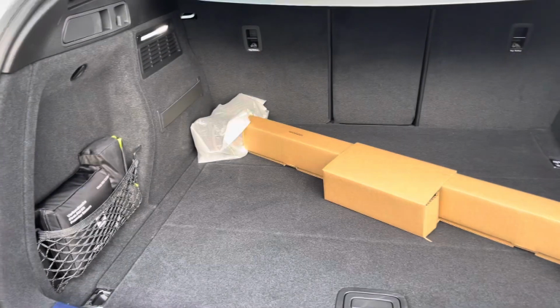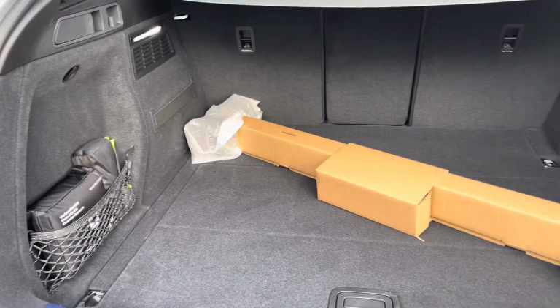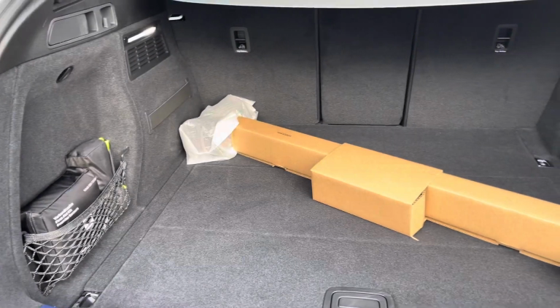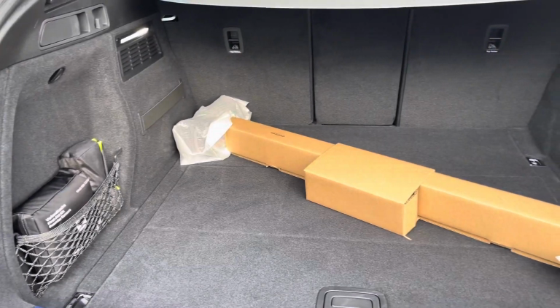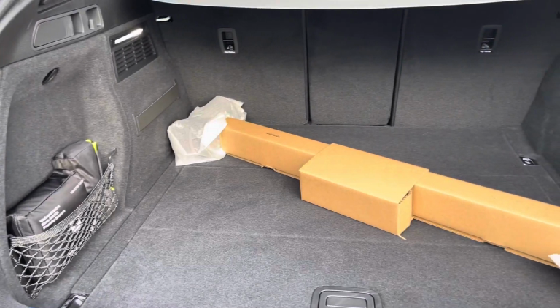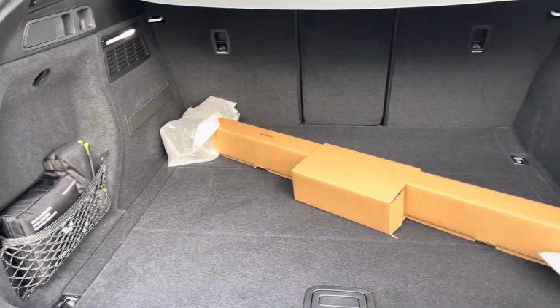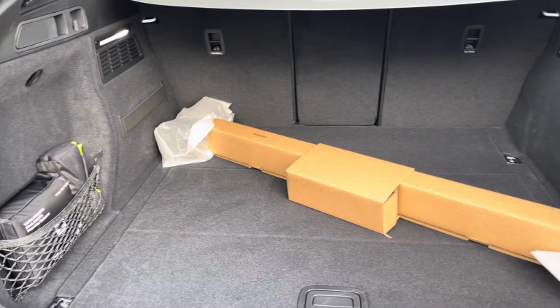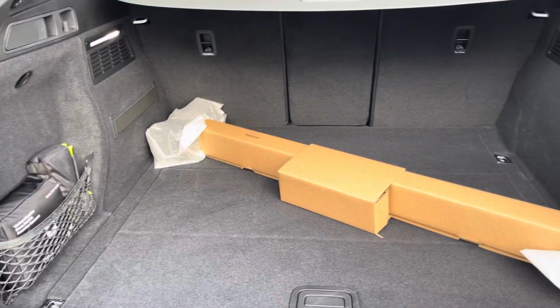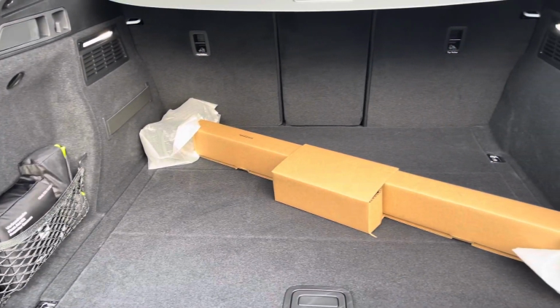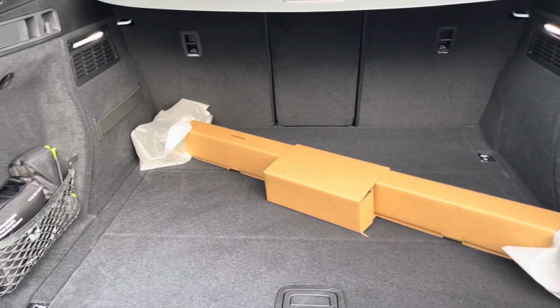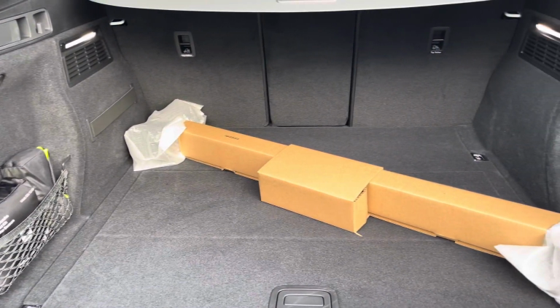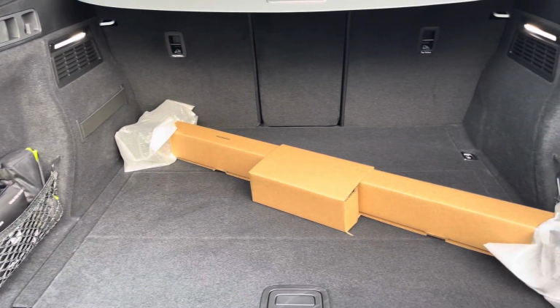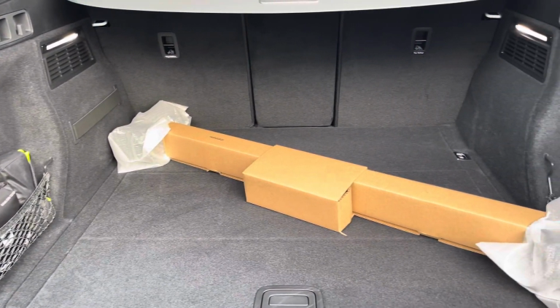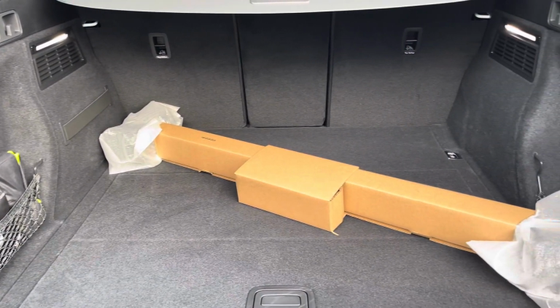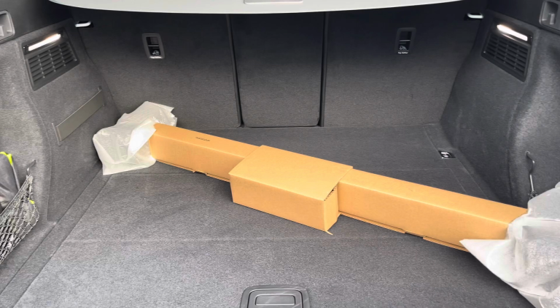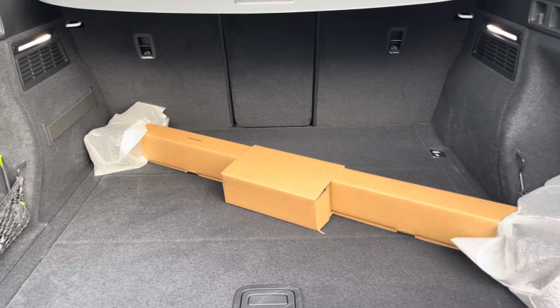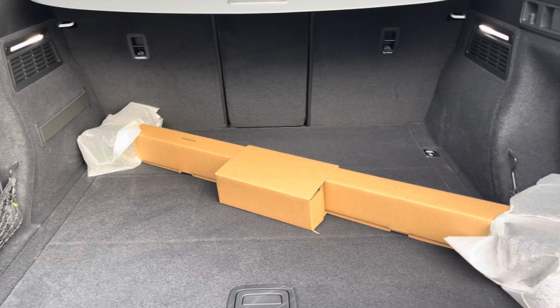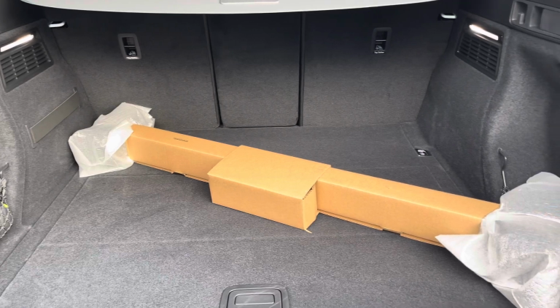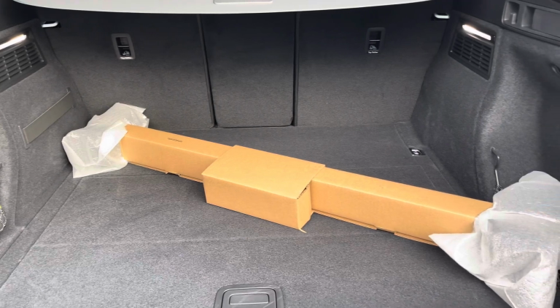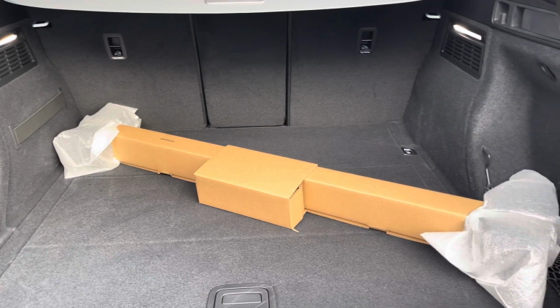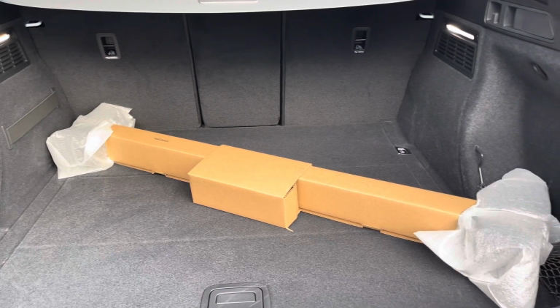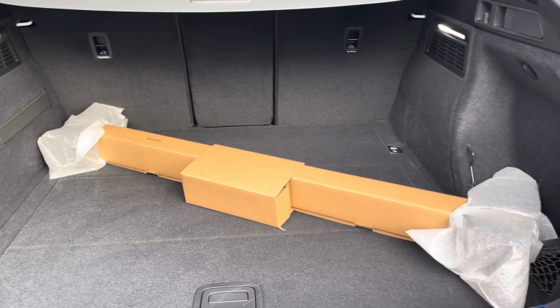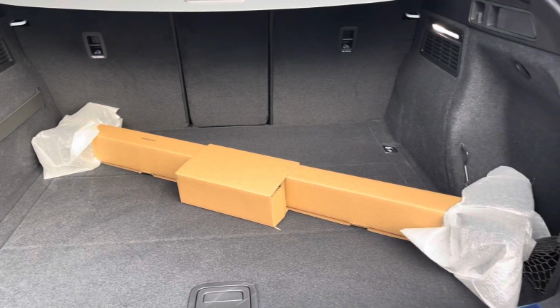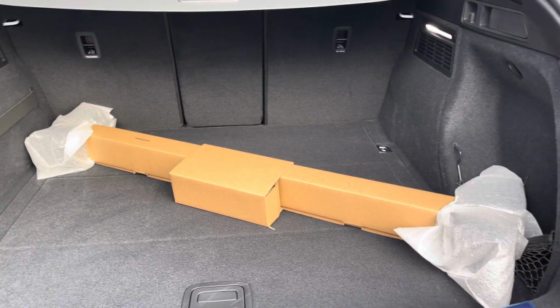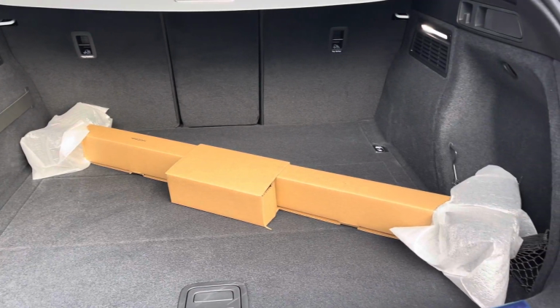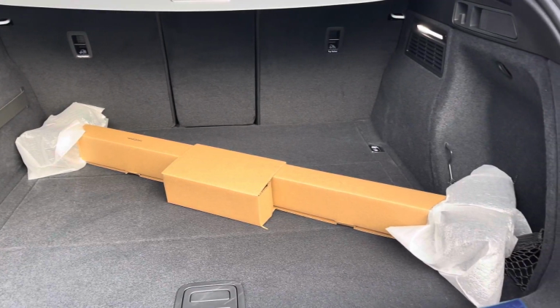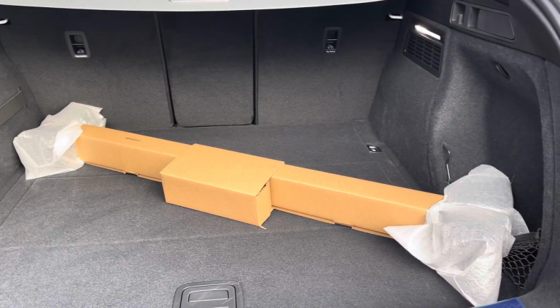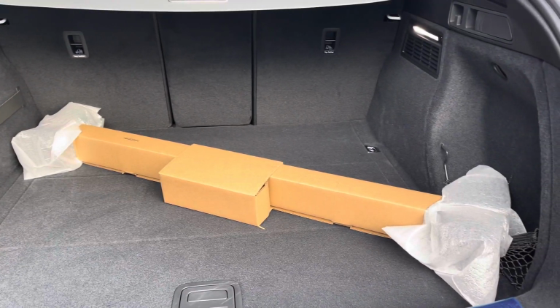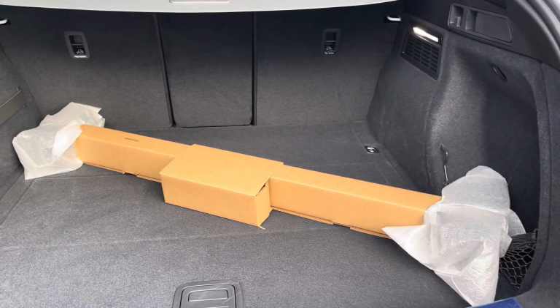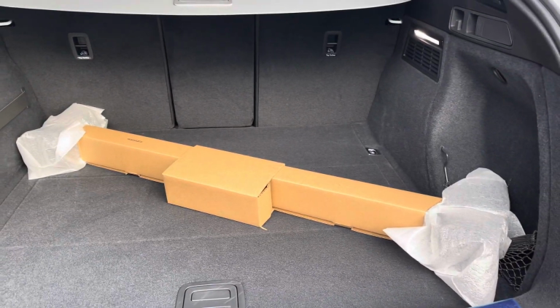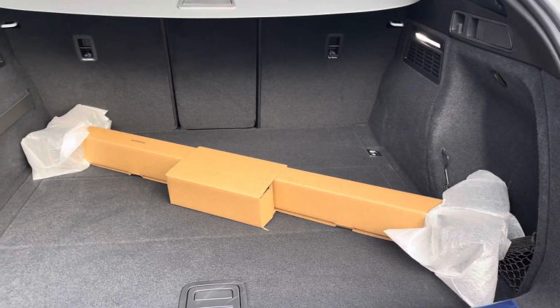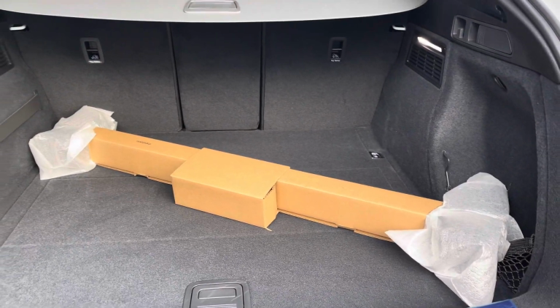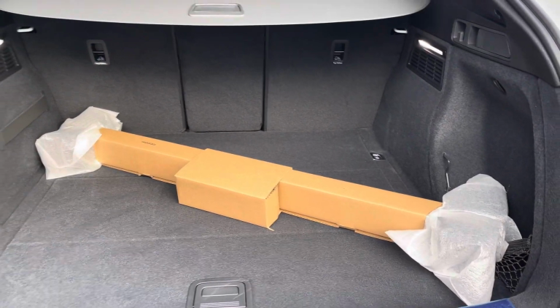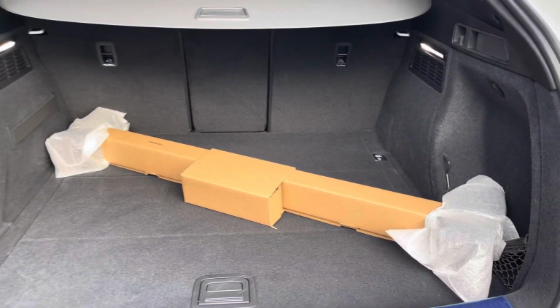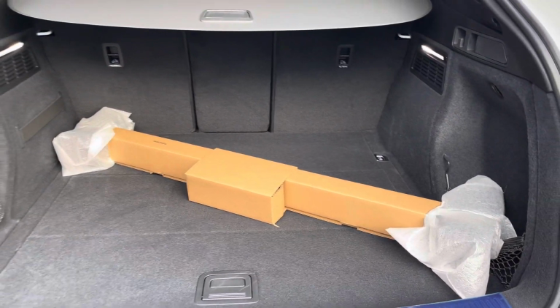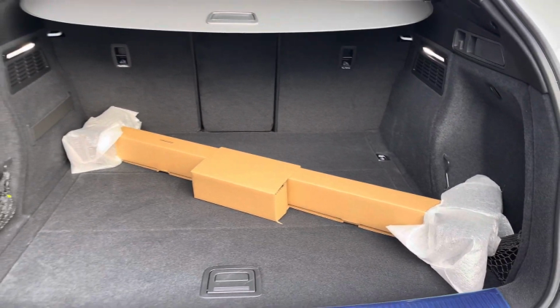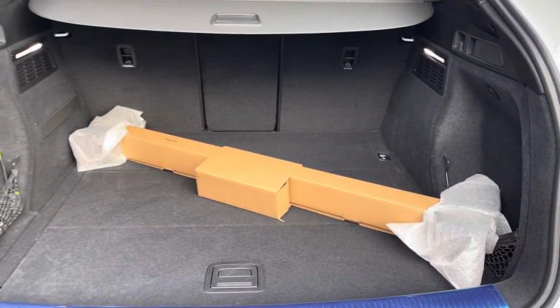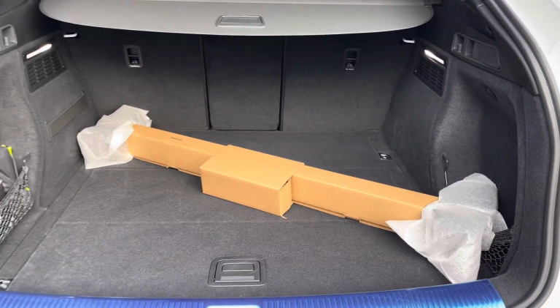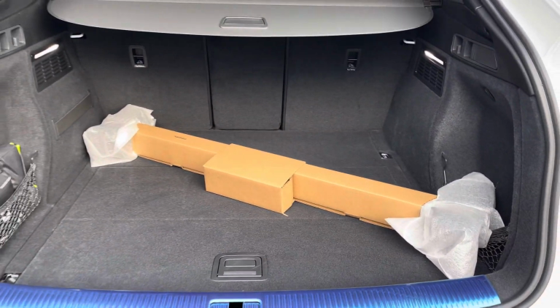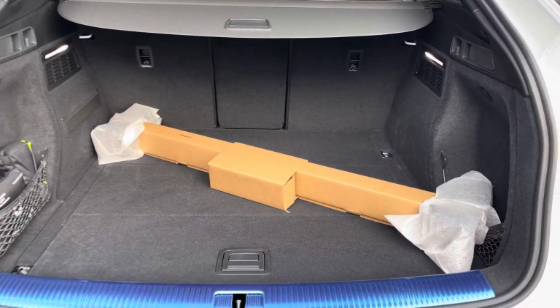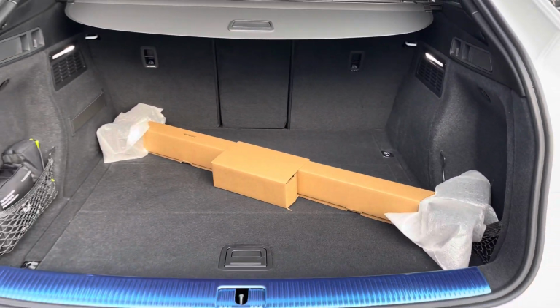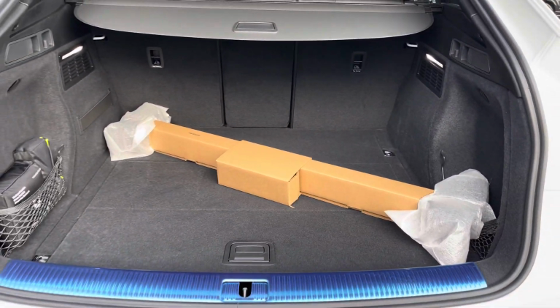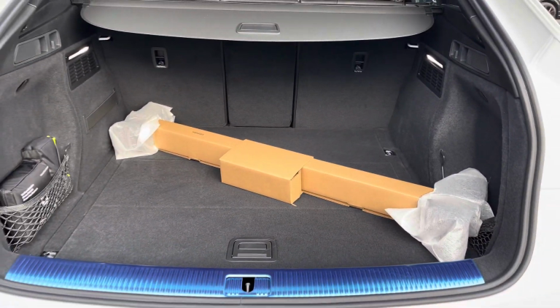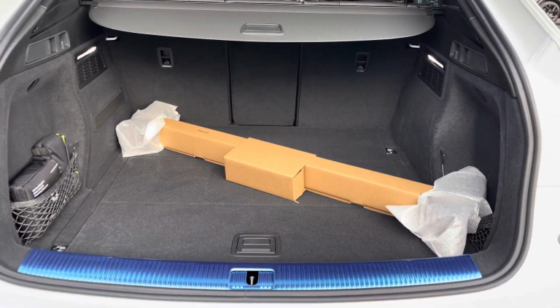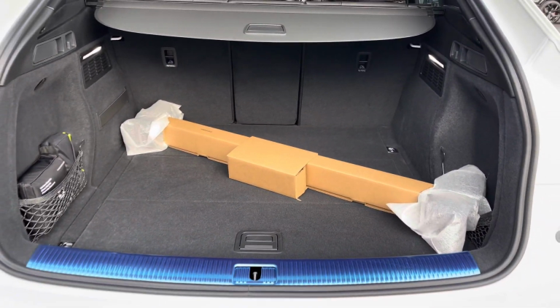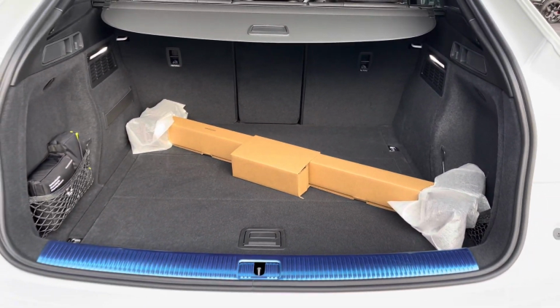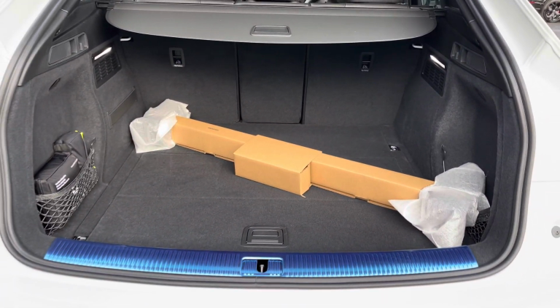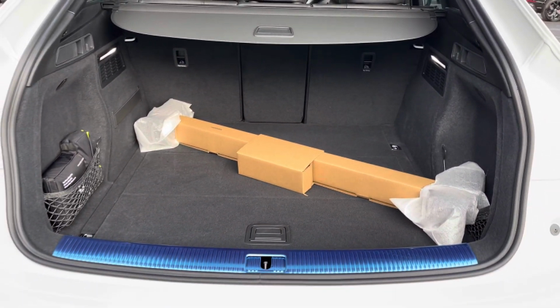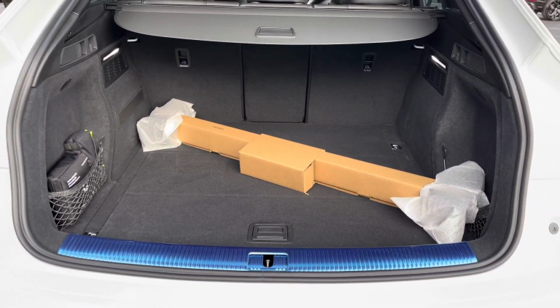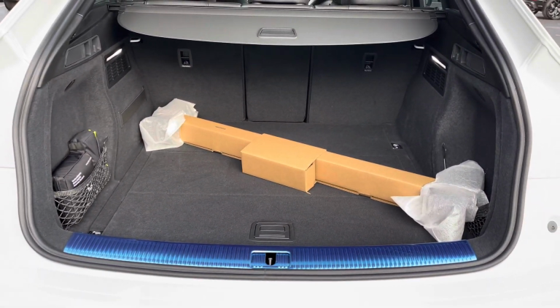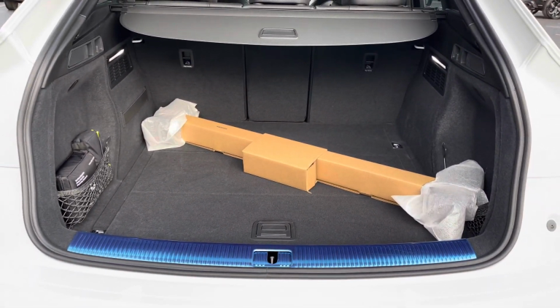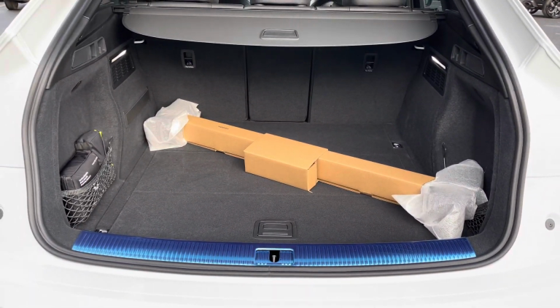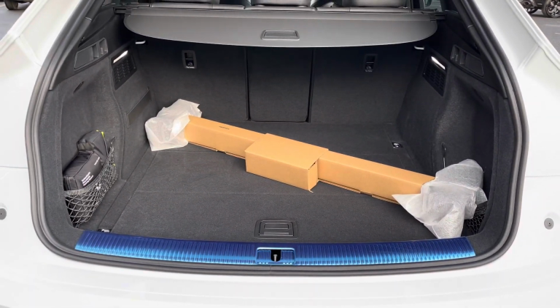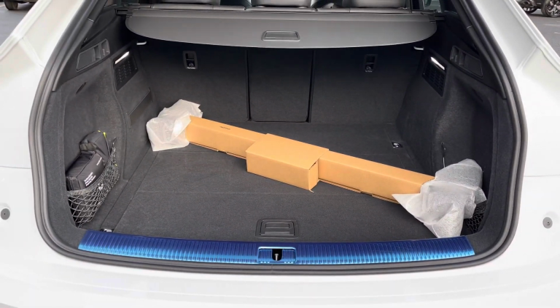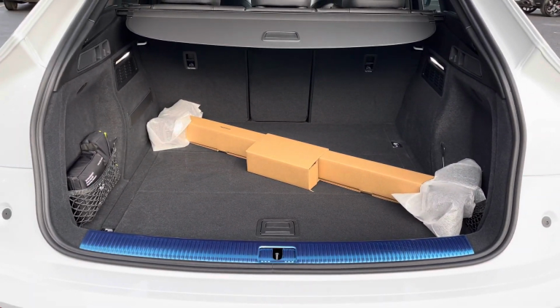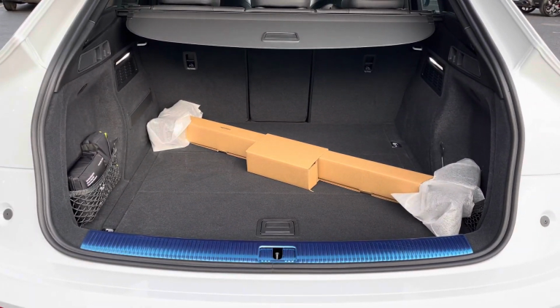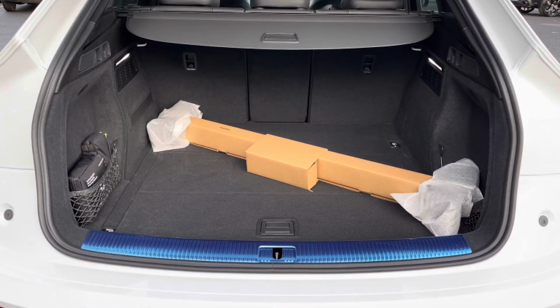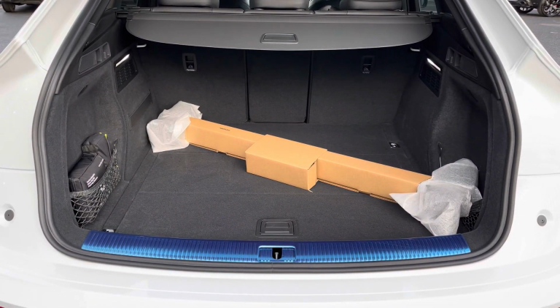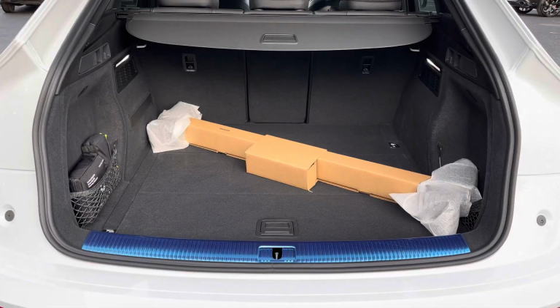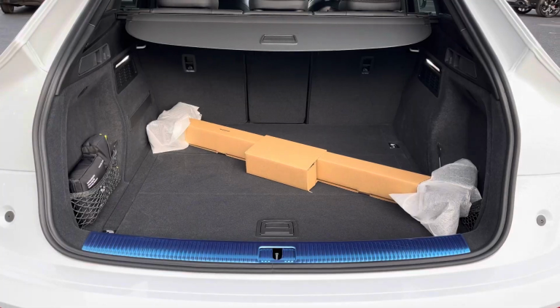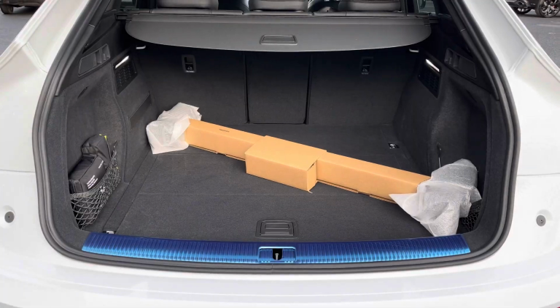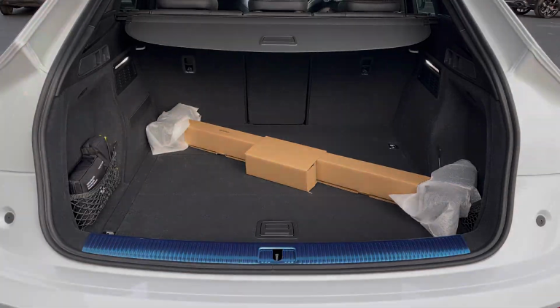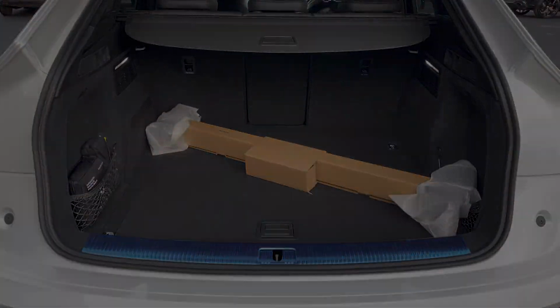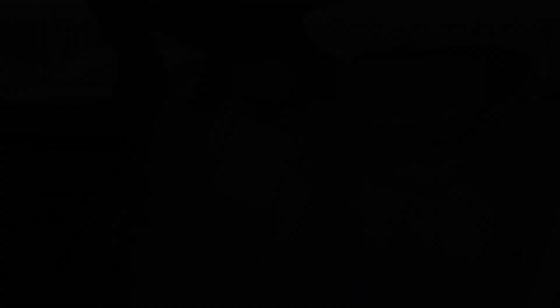It features a boot capacity of 510 litres, which is demonstrated by the roof bars that come equipped with this vehicle, giving you plenty of space to store your personal items.